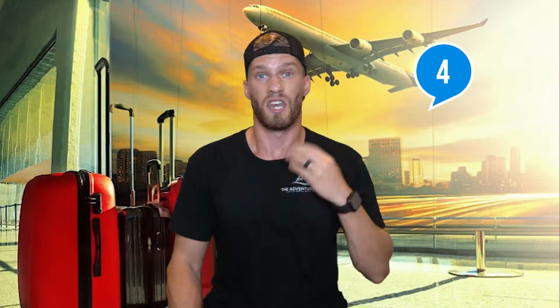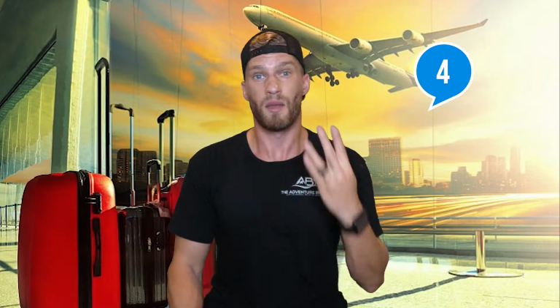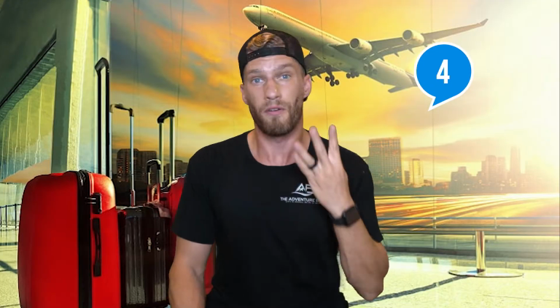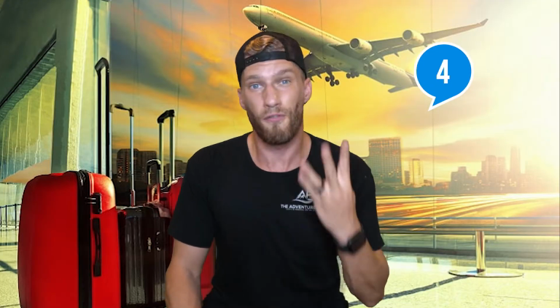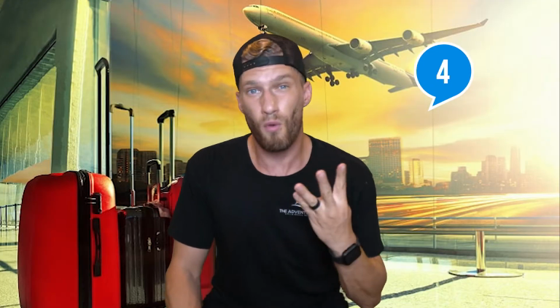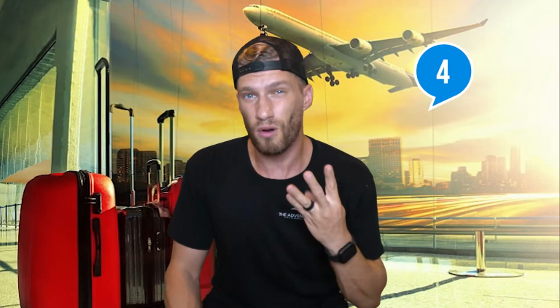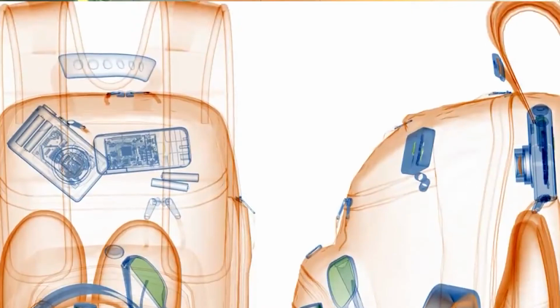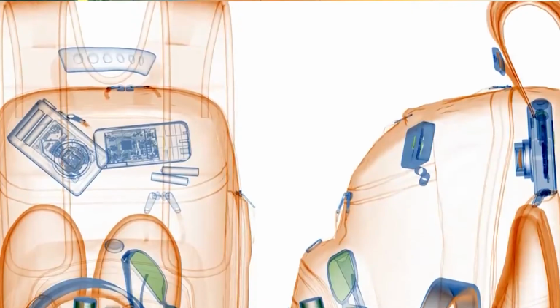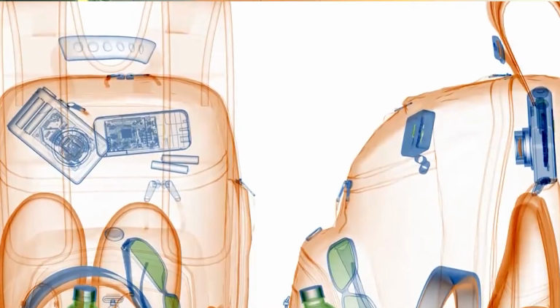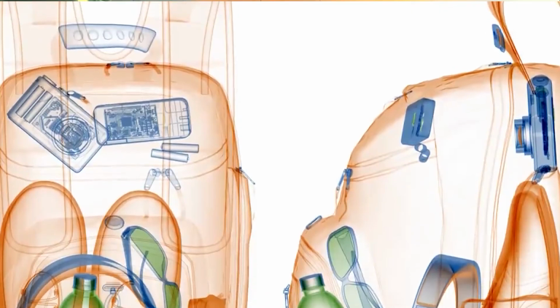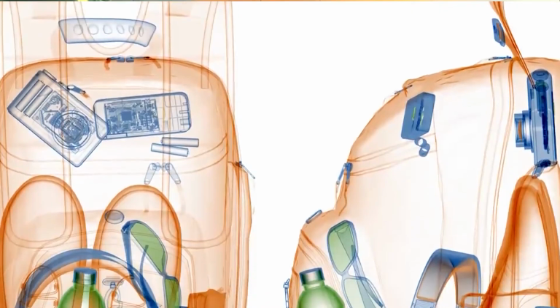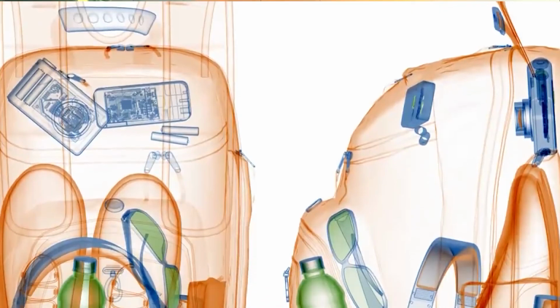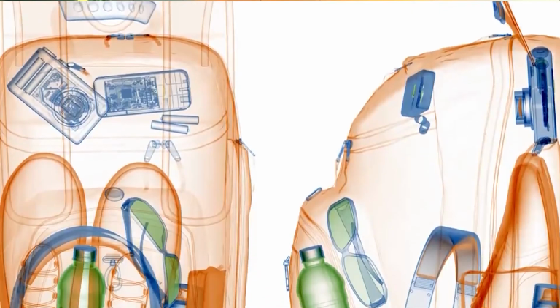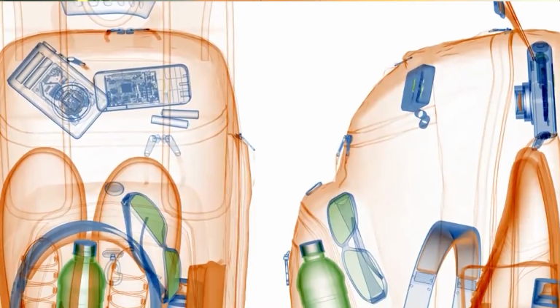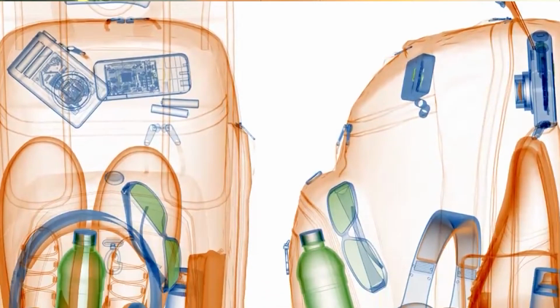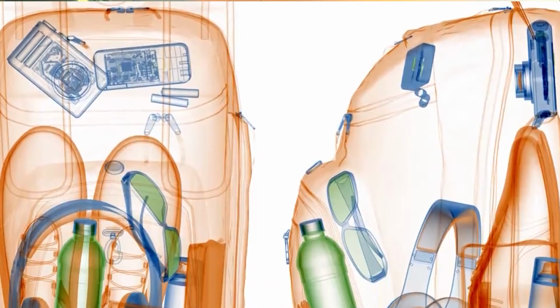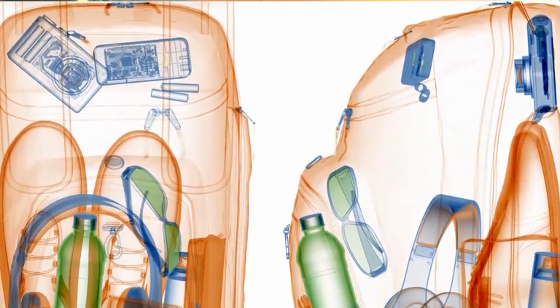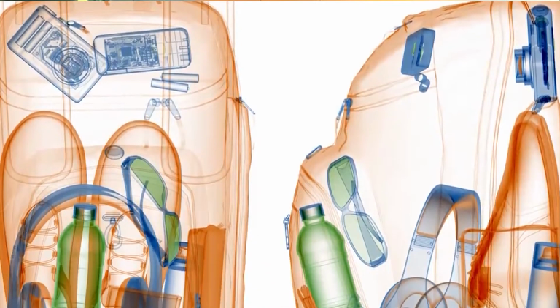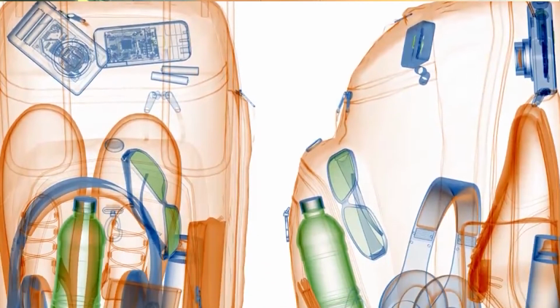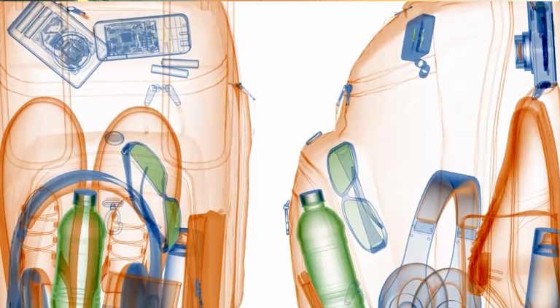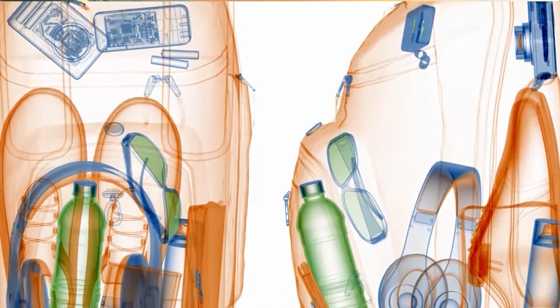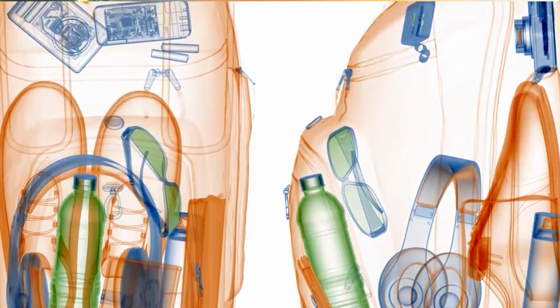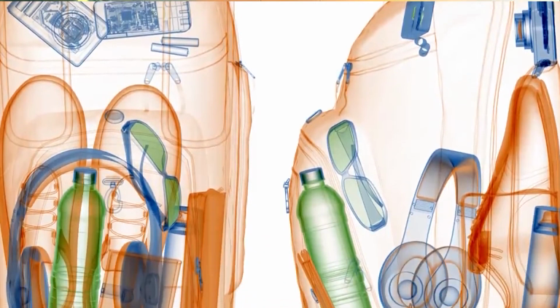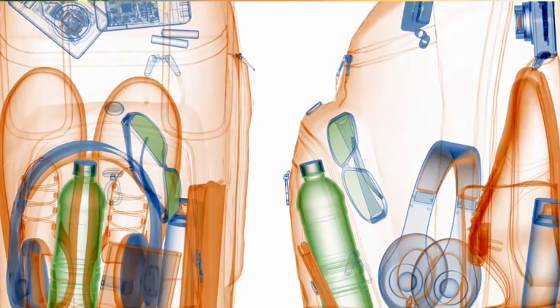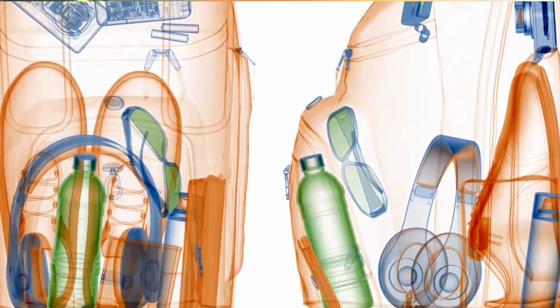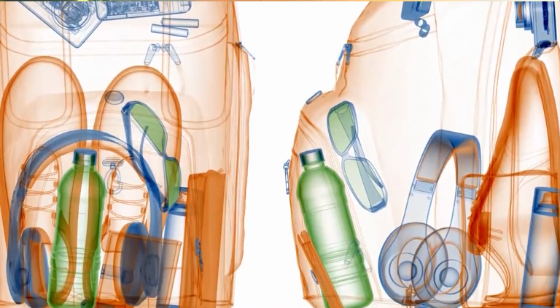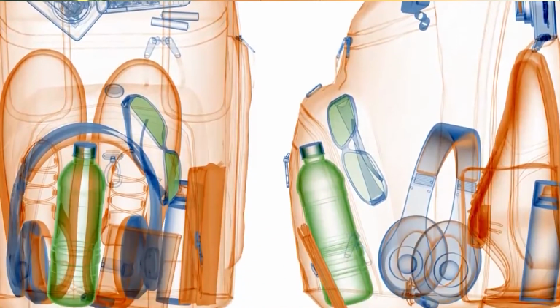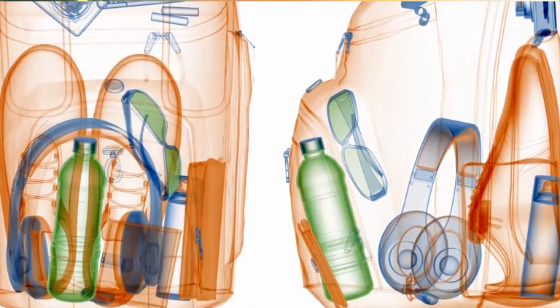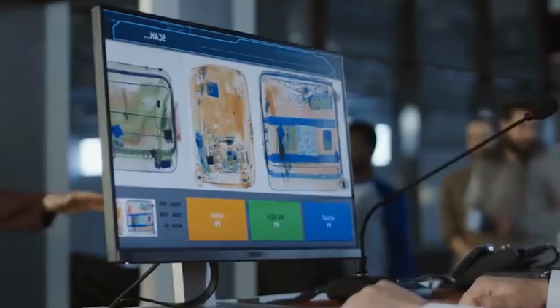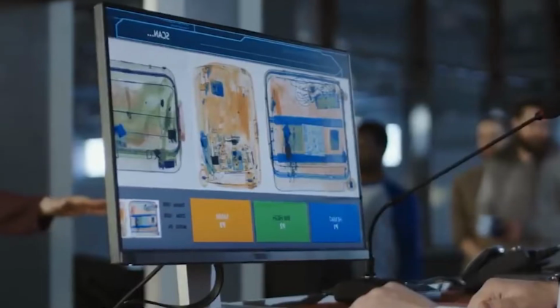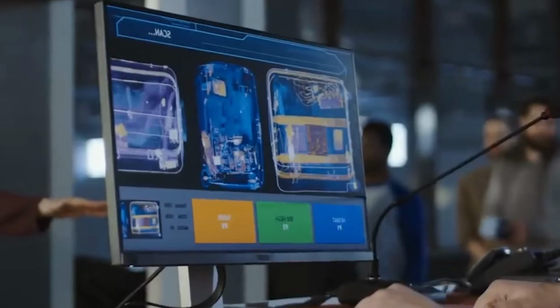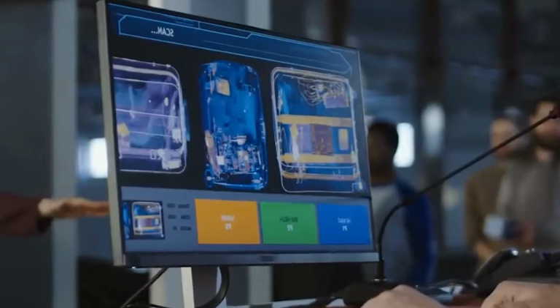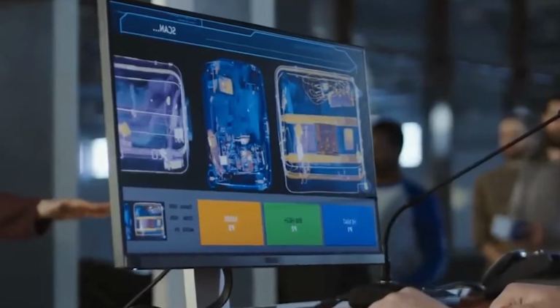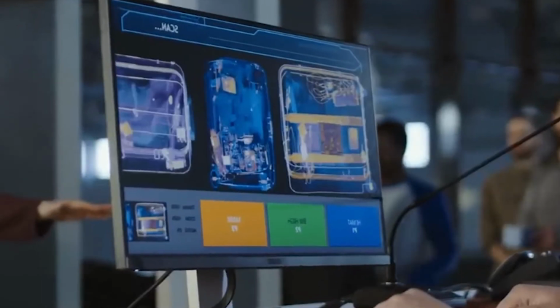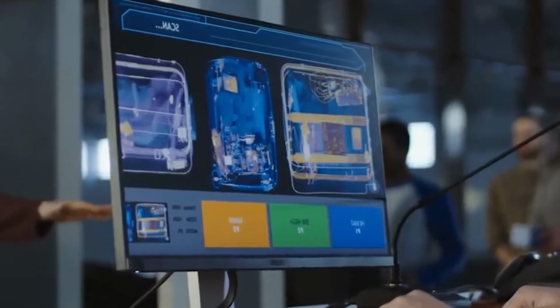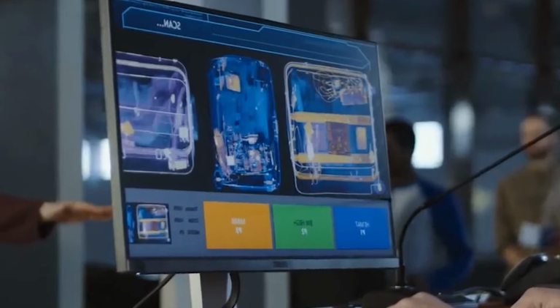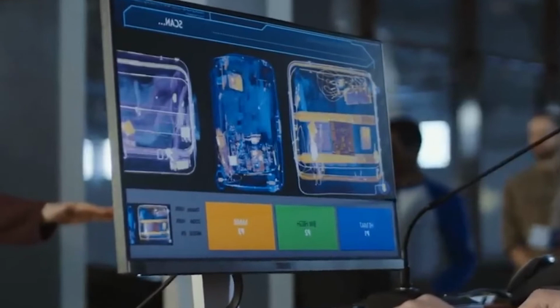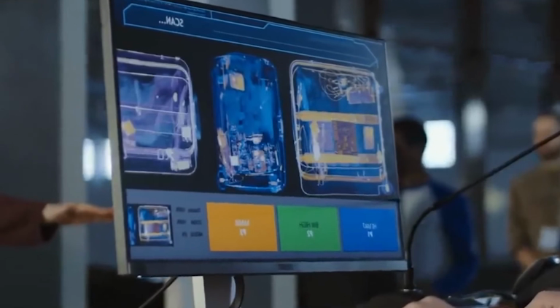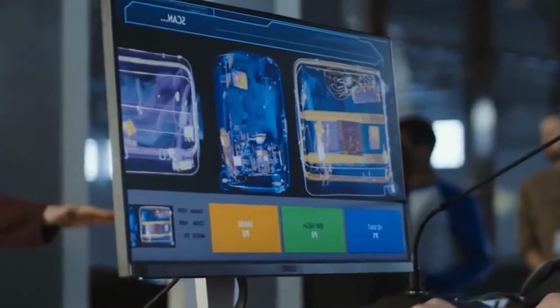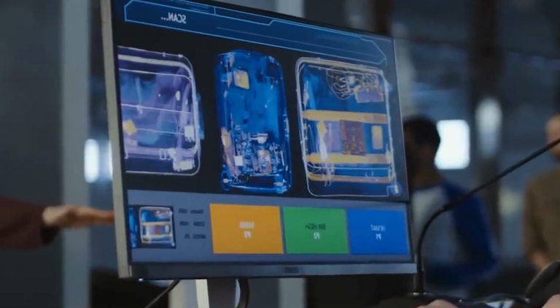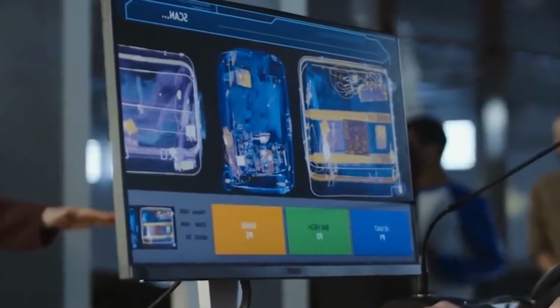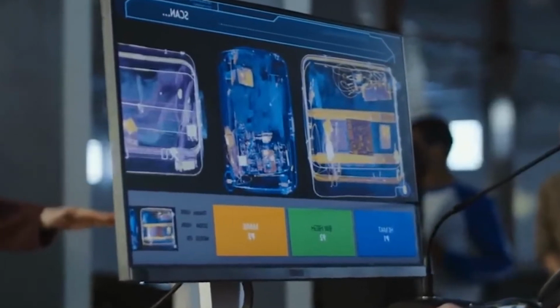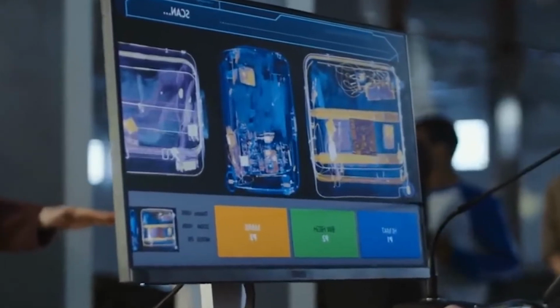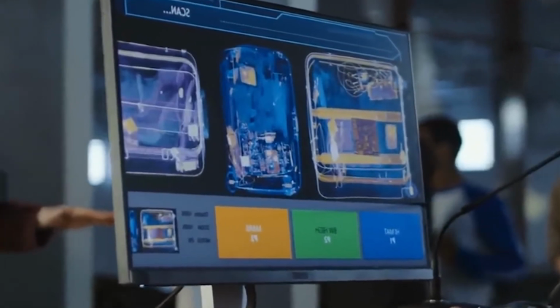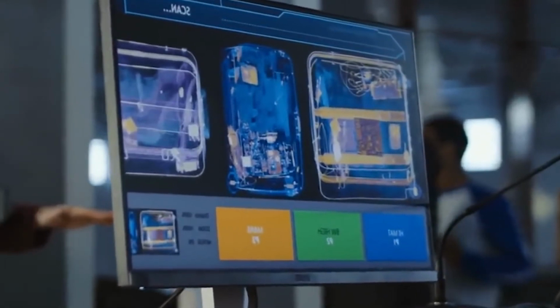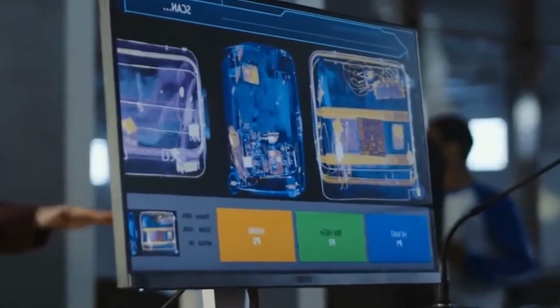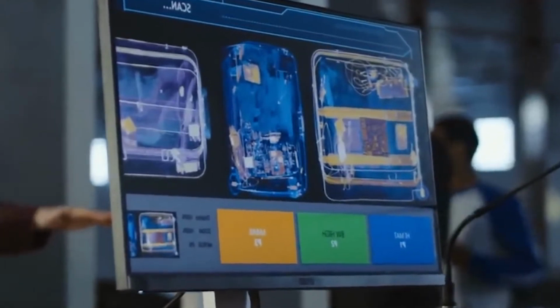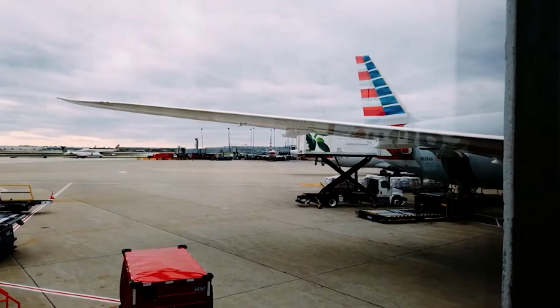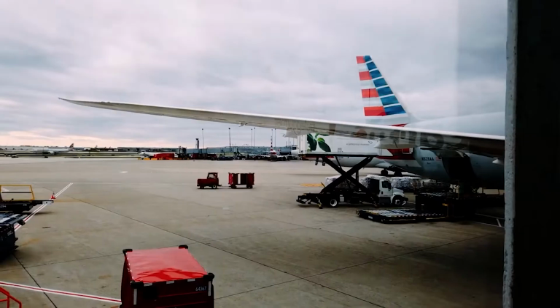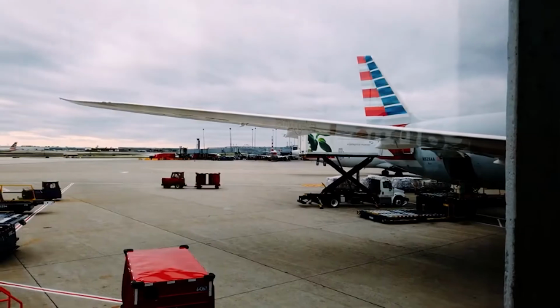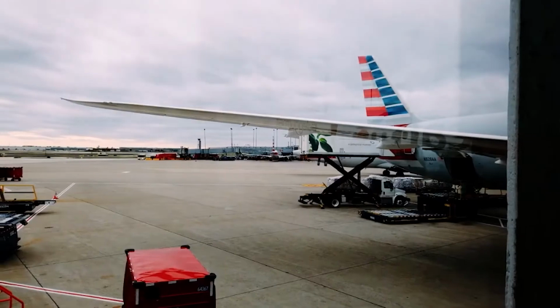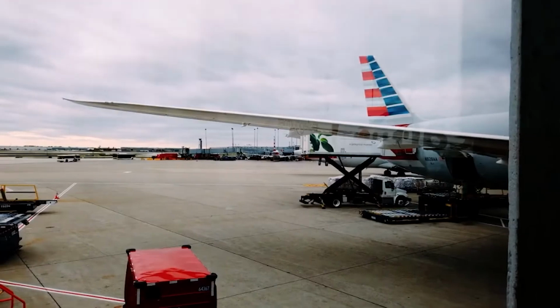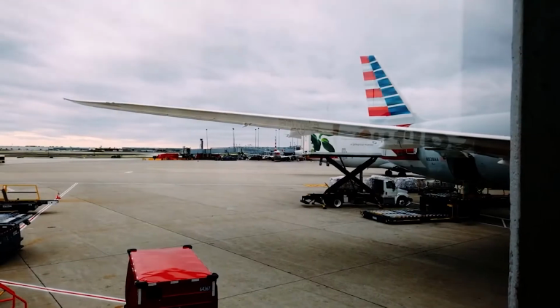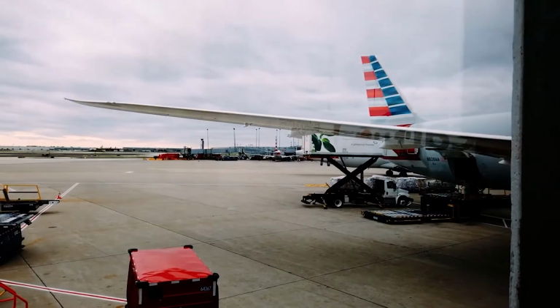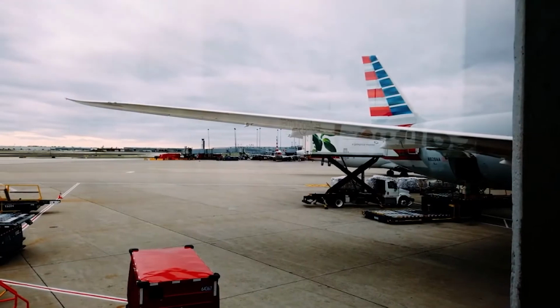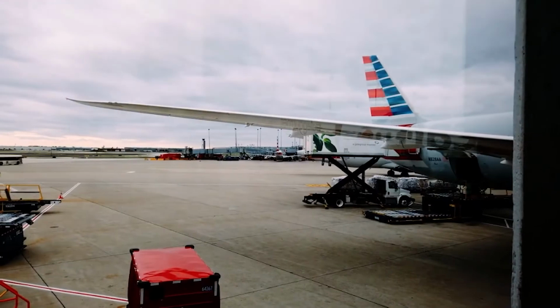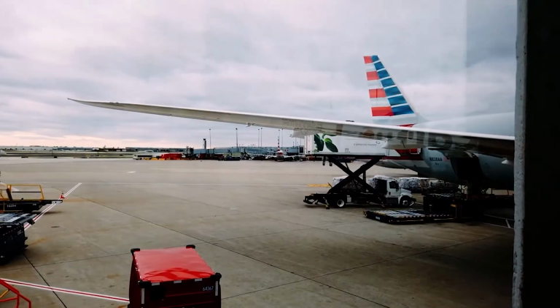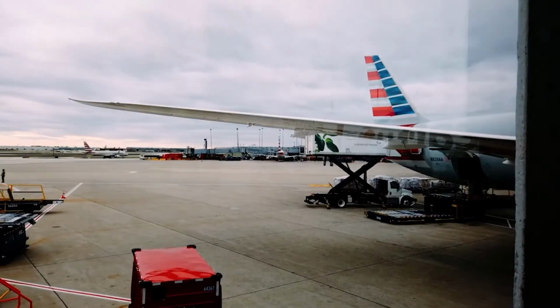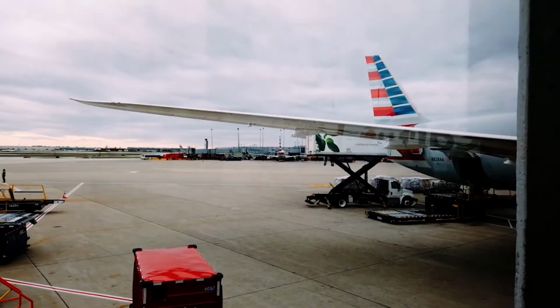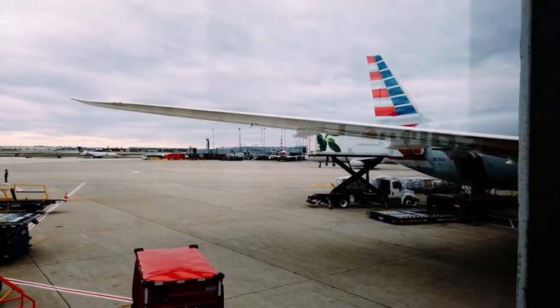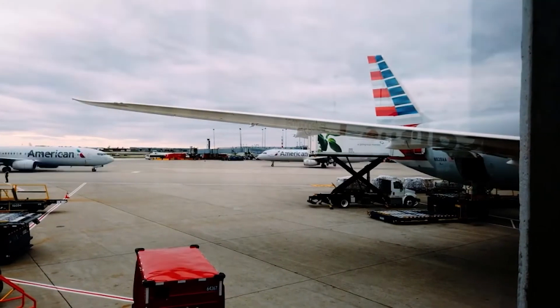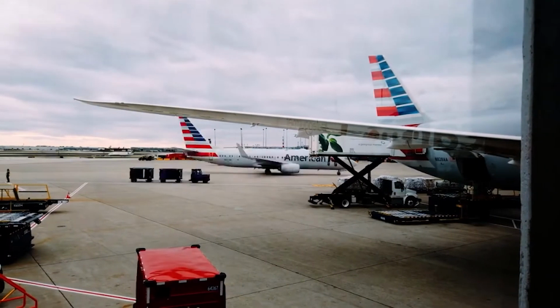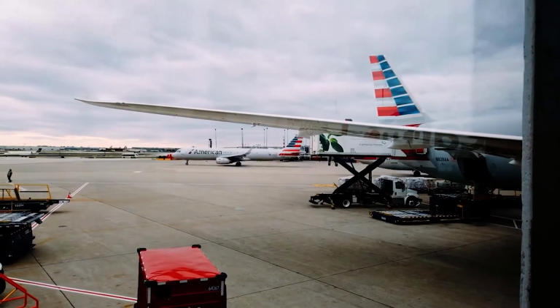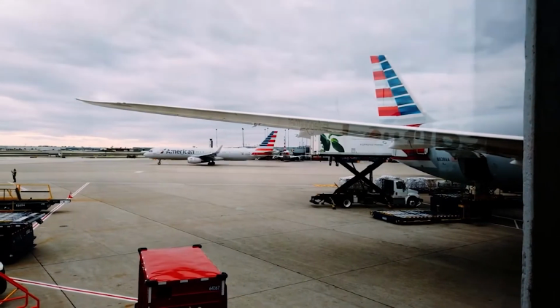Number 4: don't just place your liquids anywhere. Make sure they're in a secure location and/or in a Ziploc bag, just in case they explode.